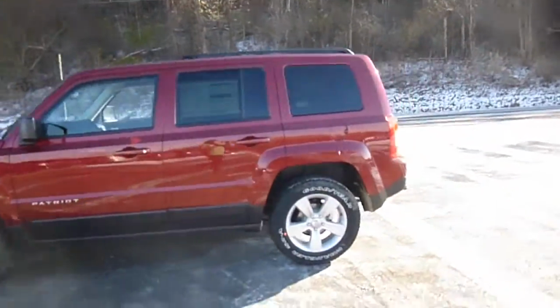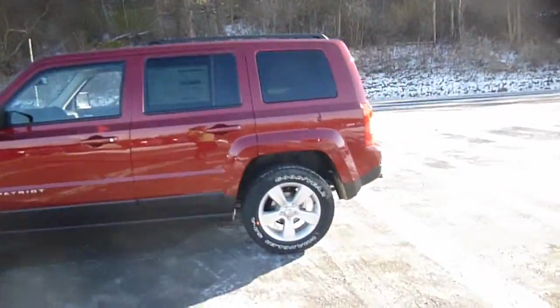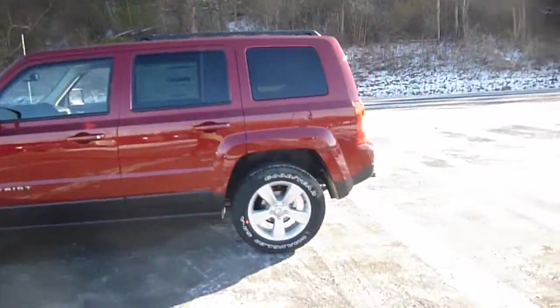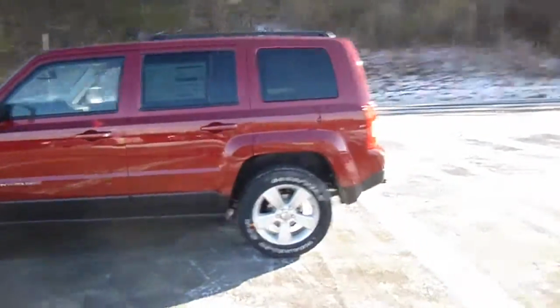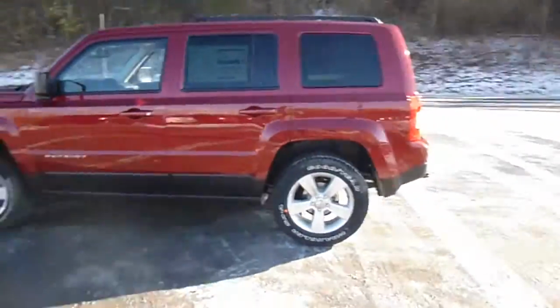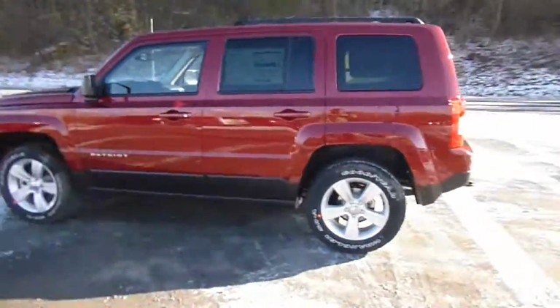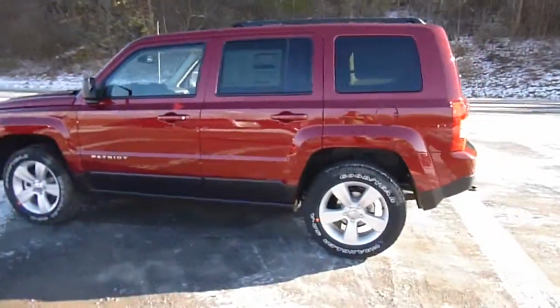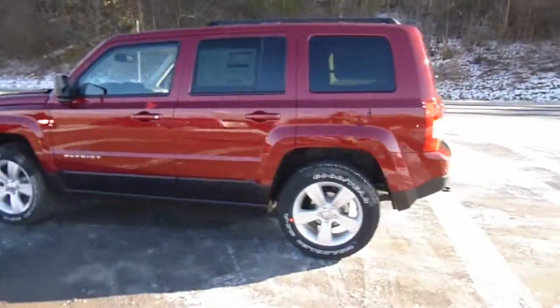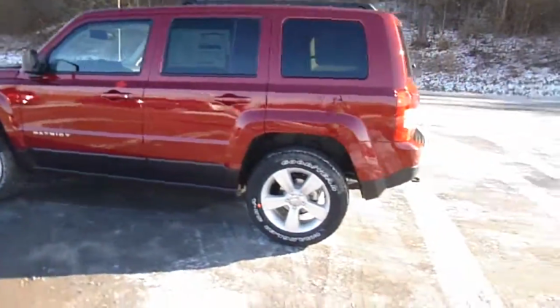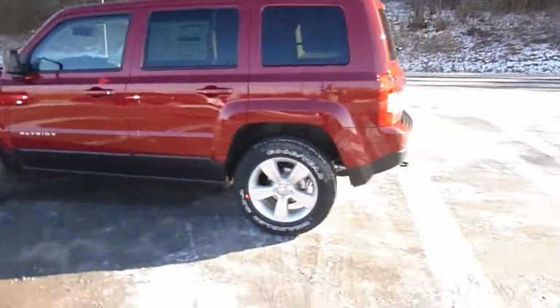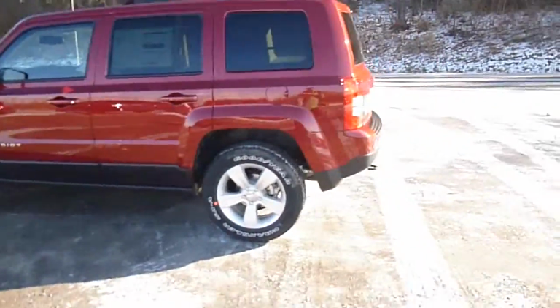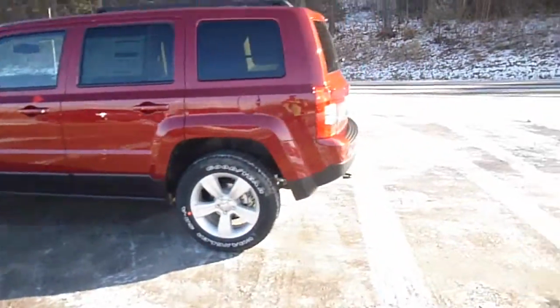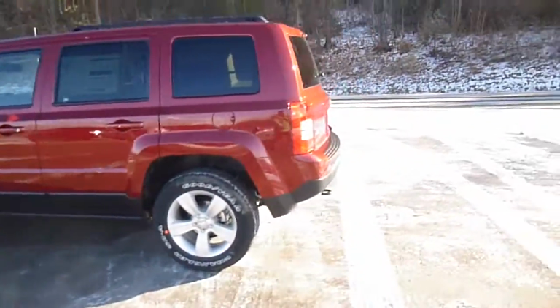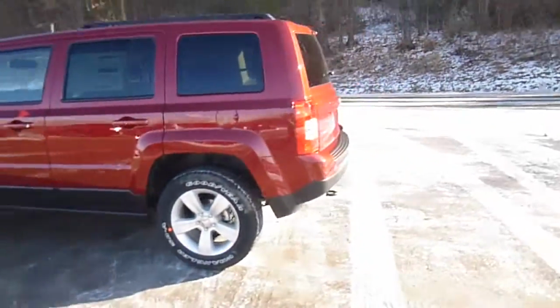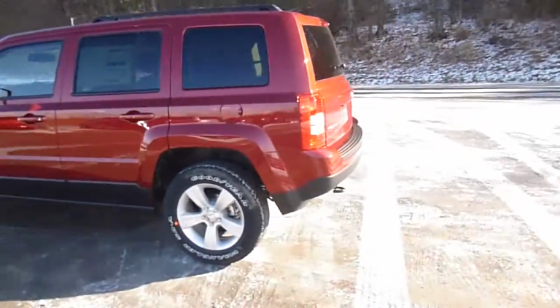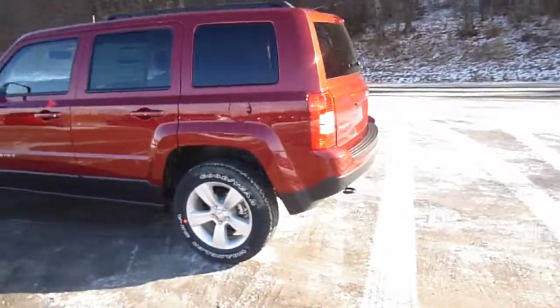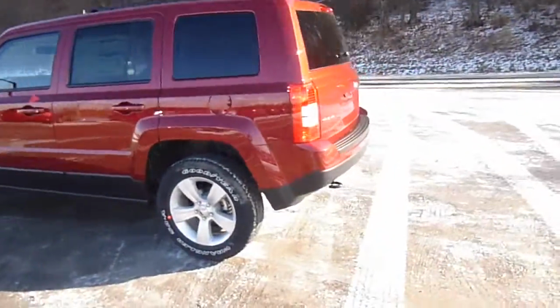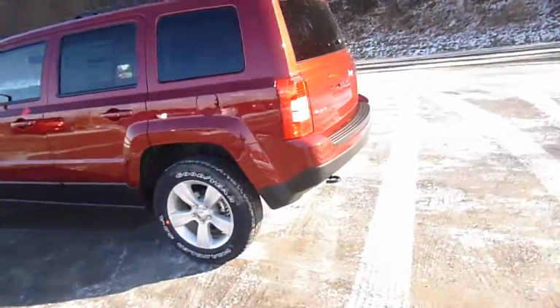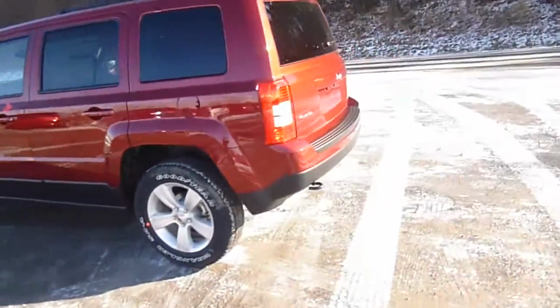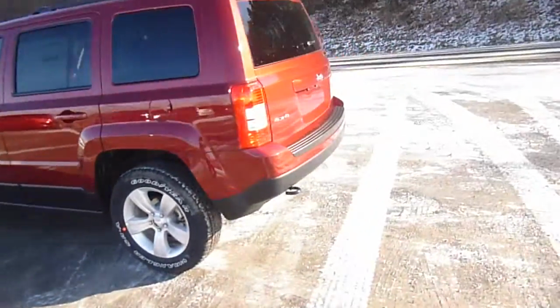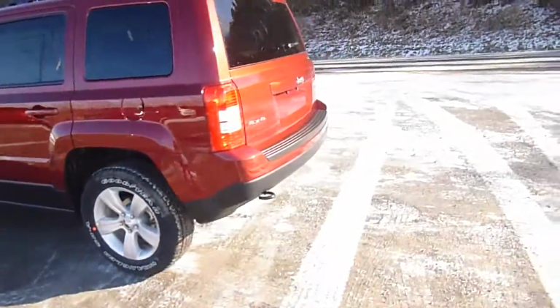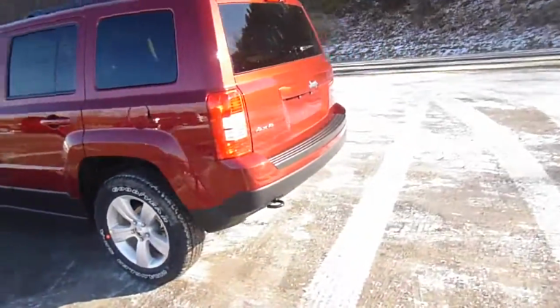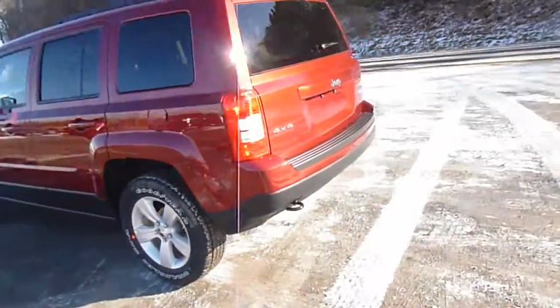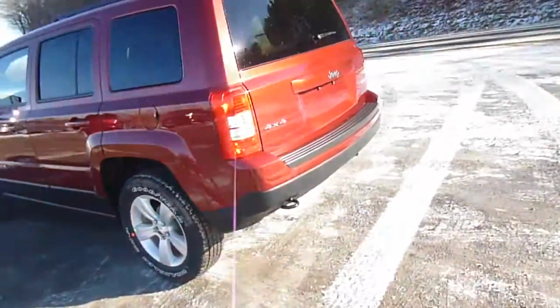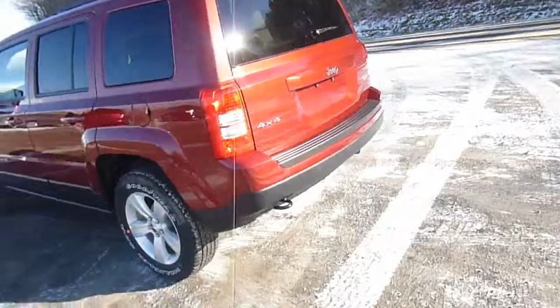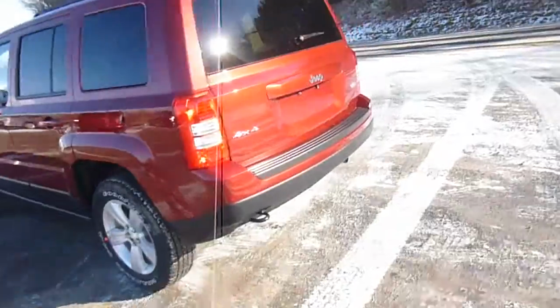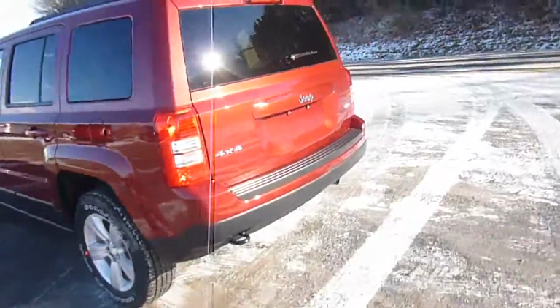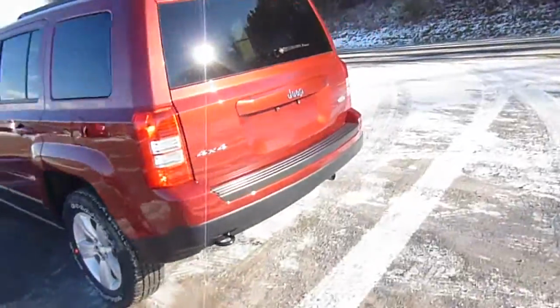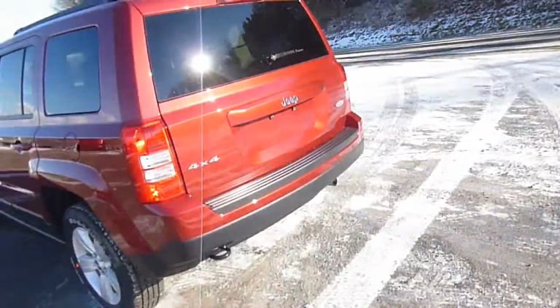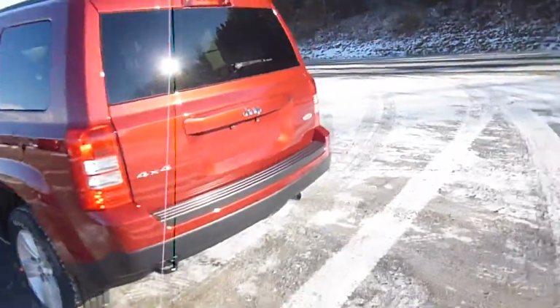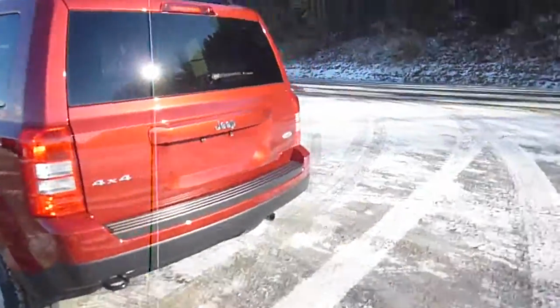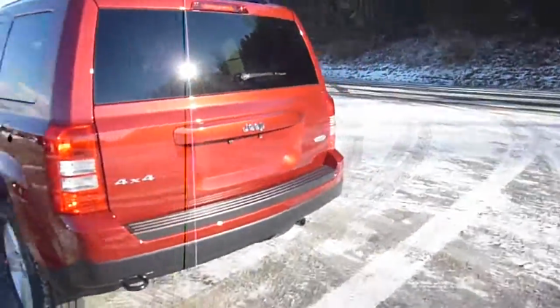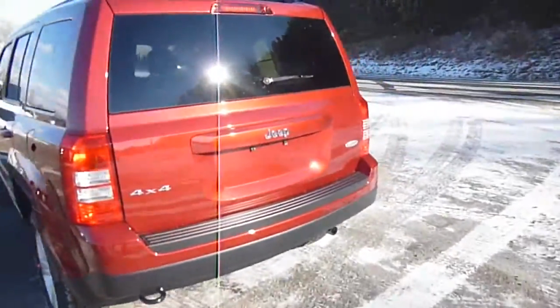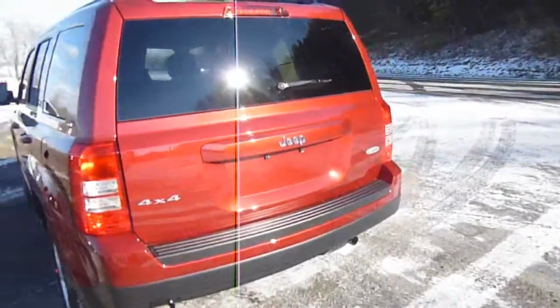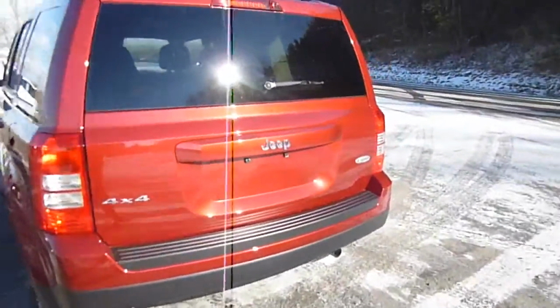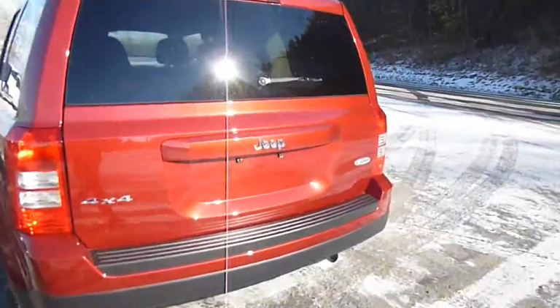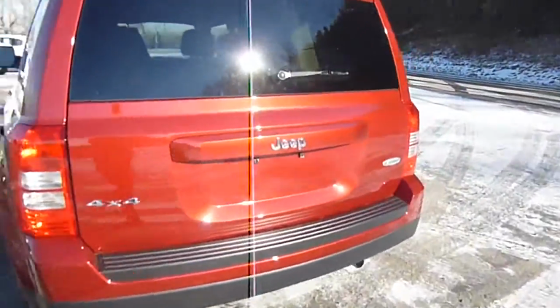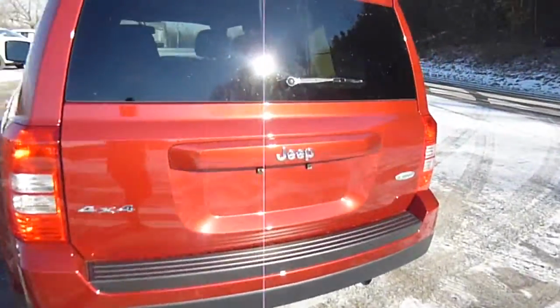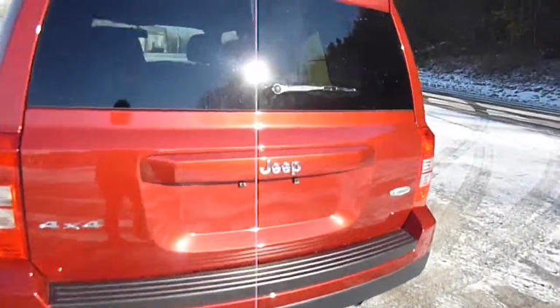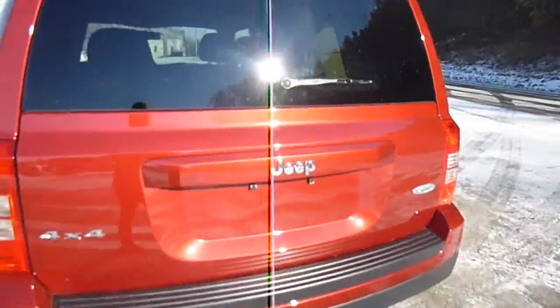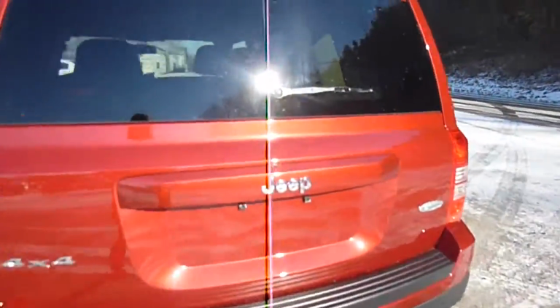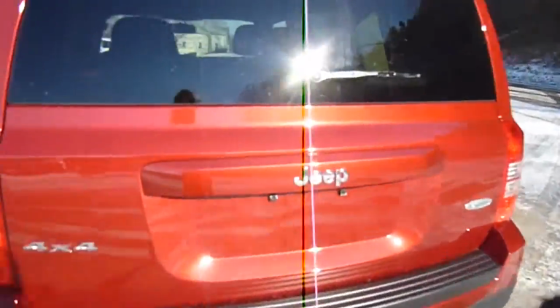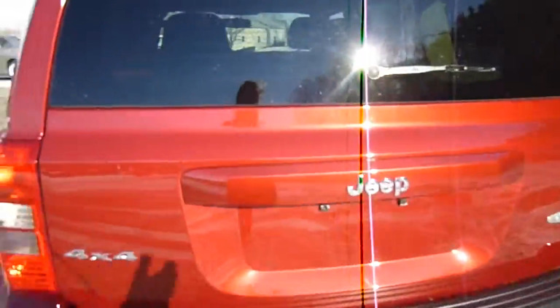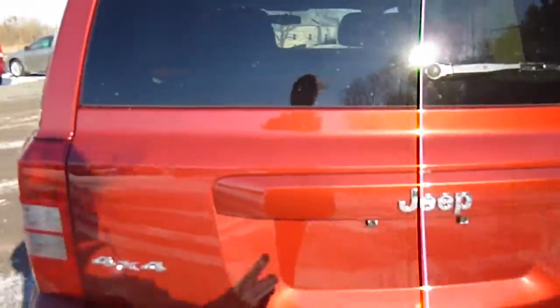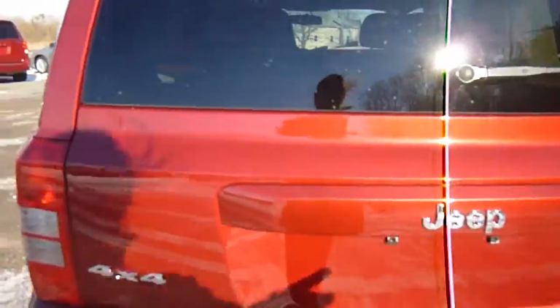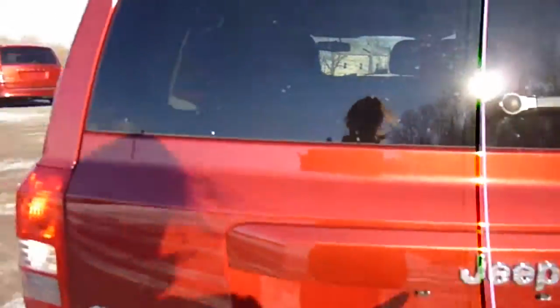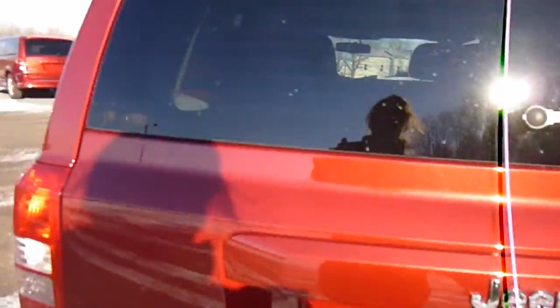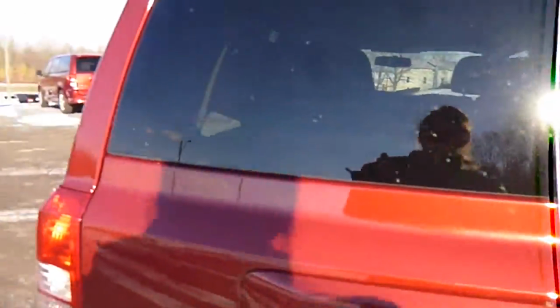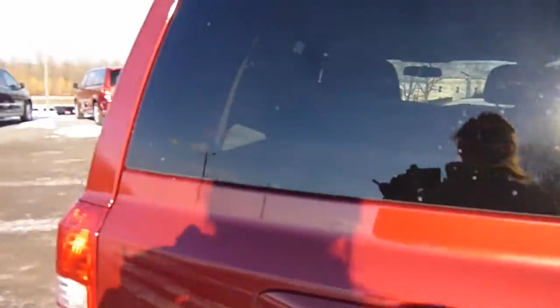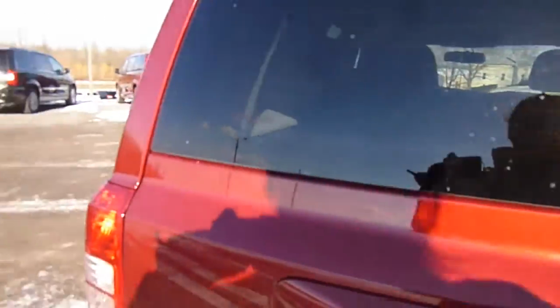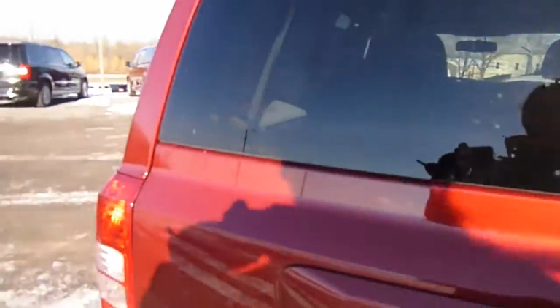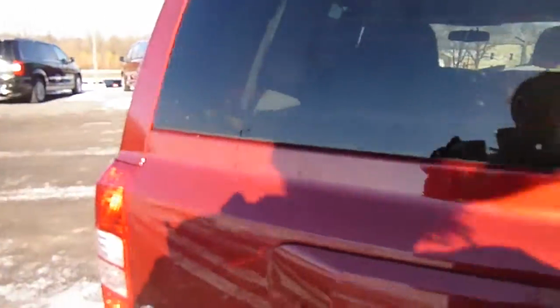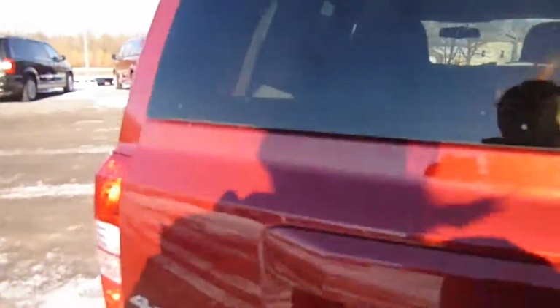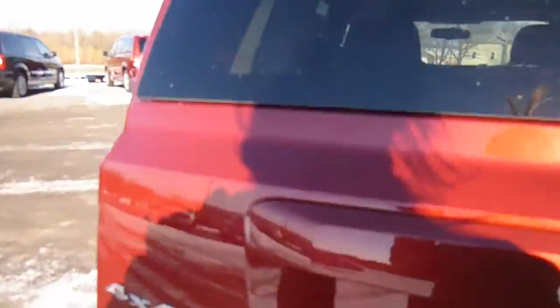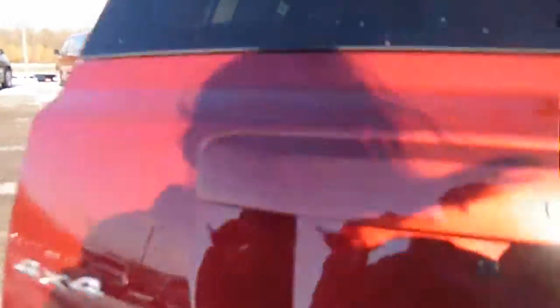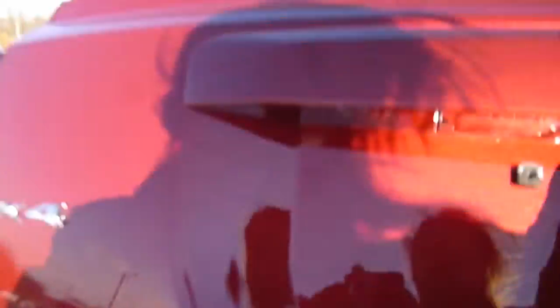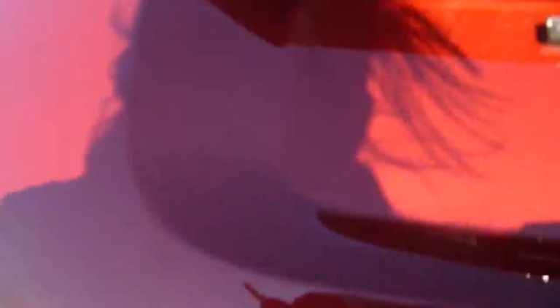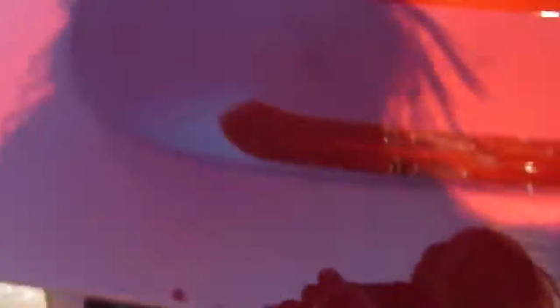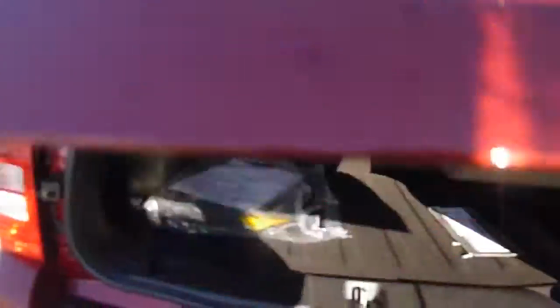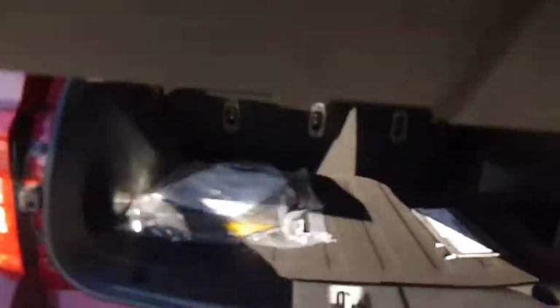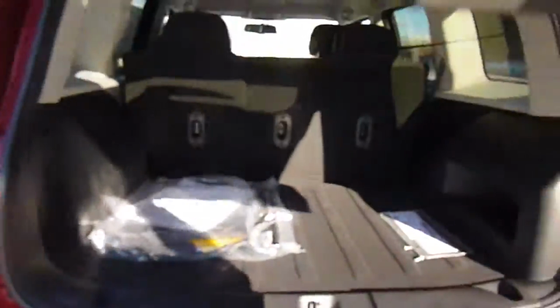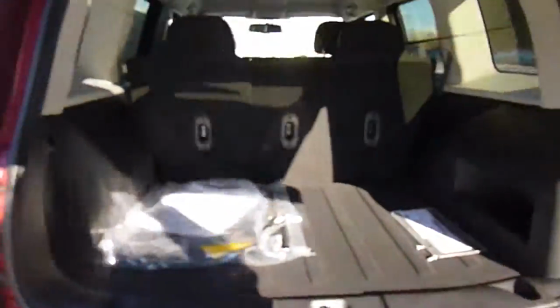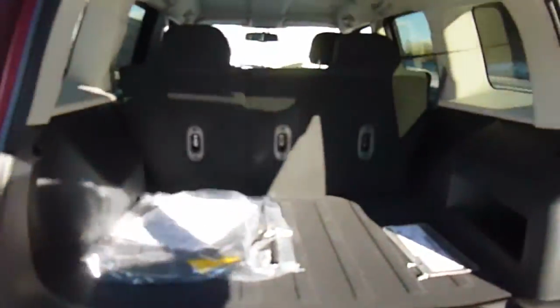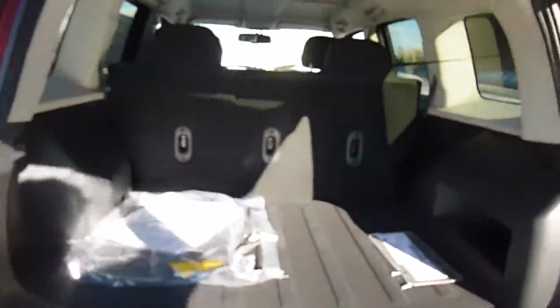Head over to the back here — you've got Latitude trim, 4x4 on this. Let's open up this hatch. There is tons of room for storage in the back here.